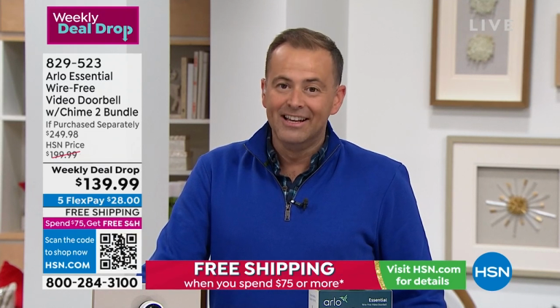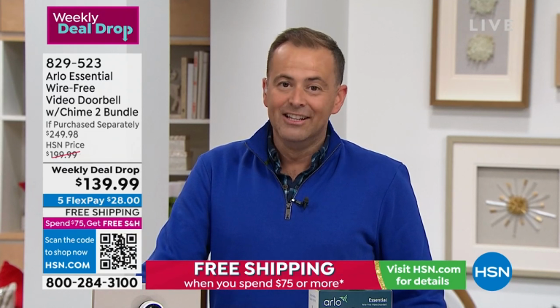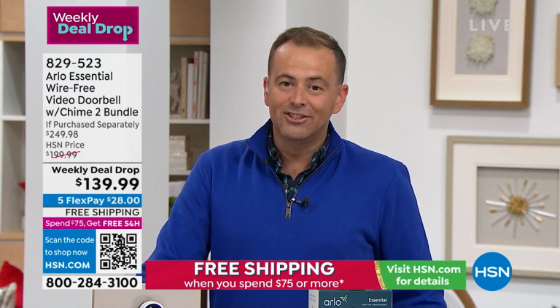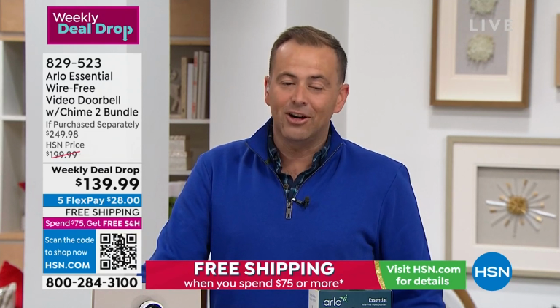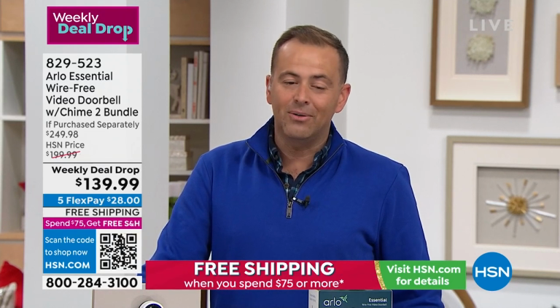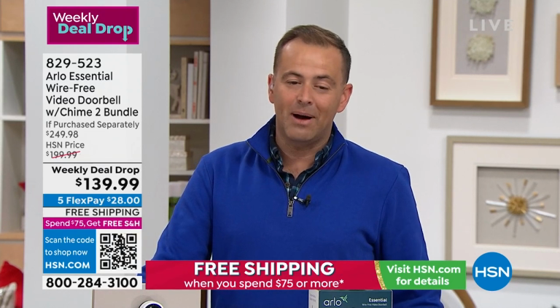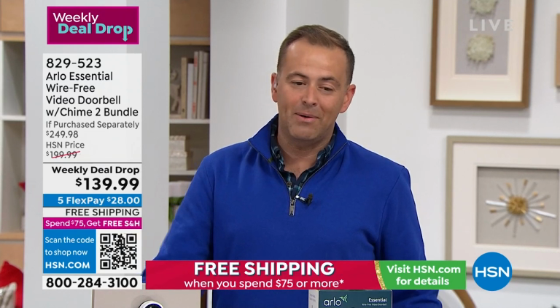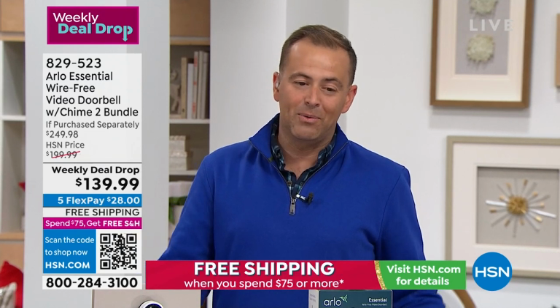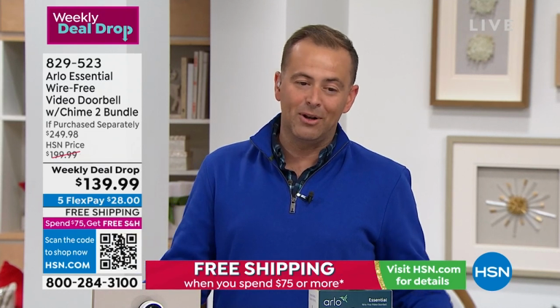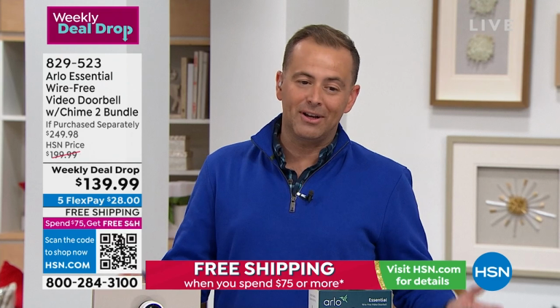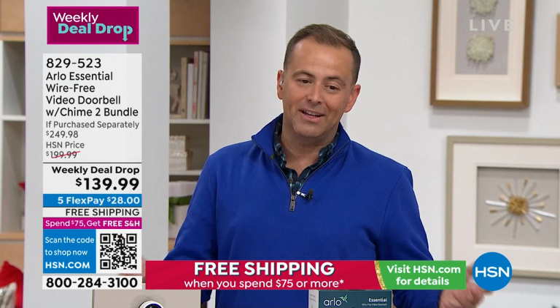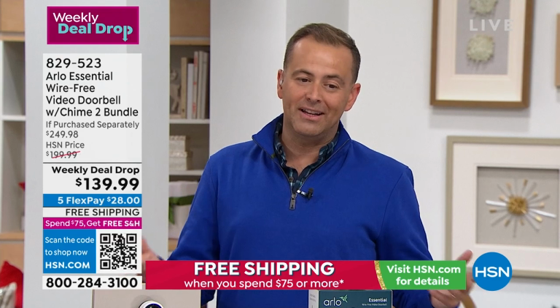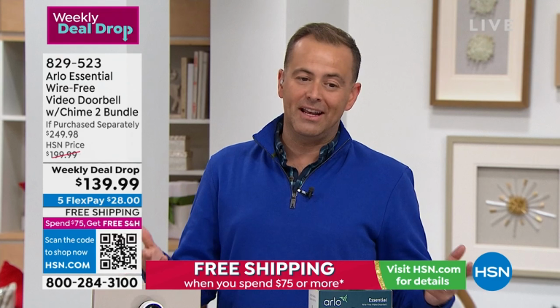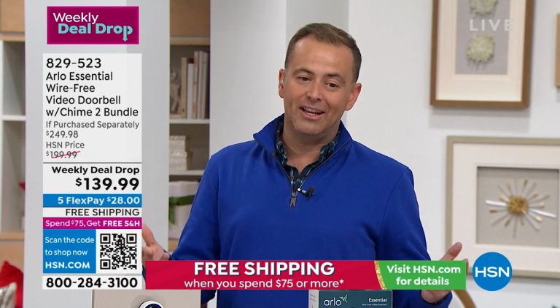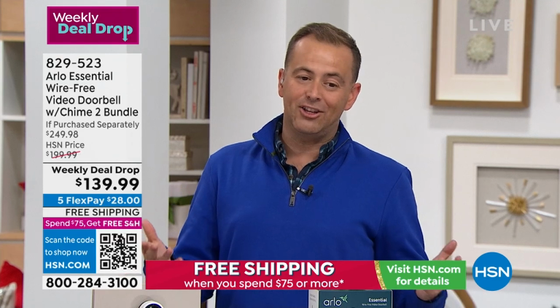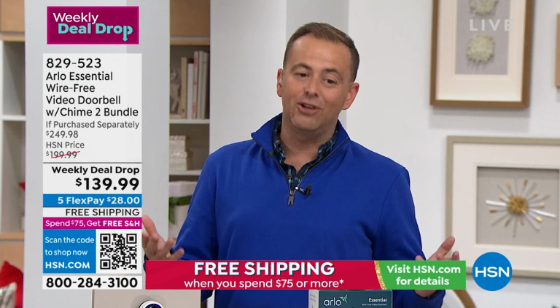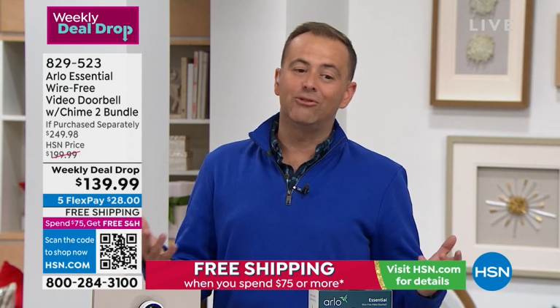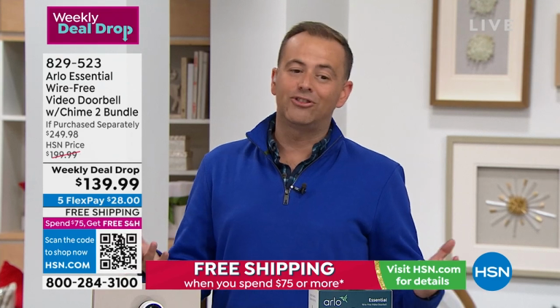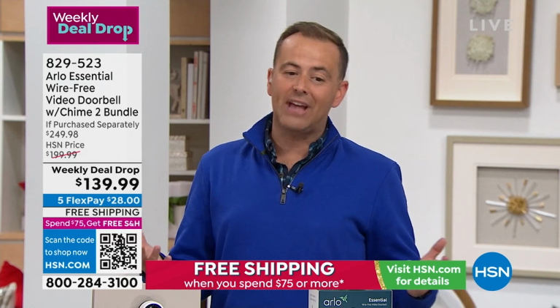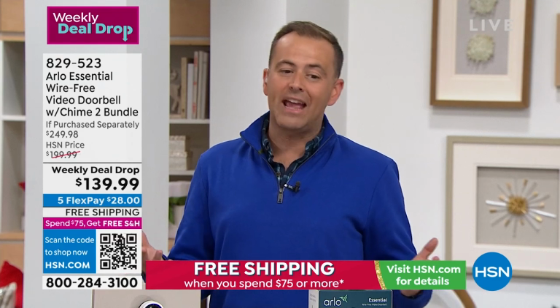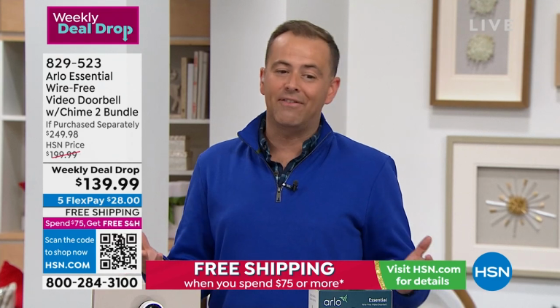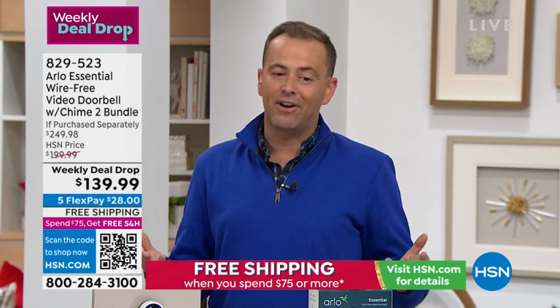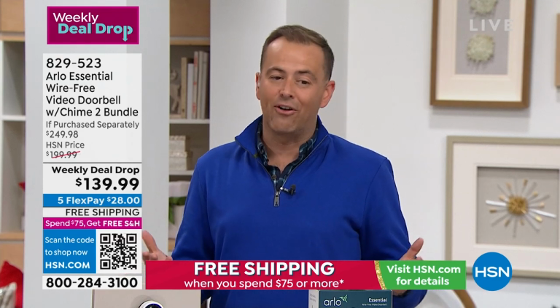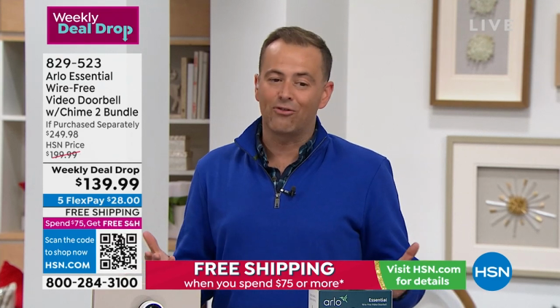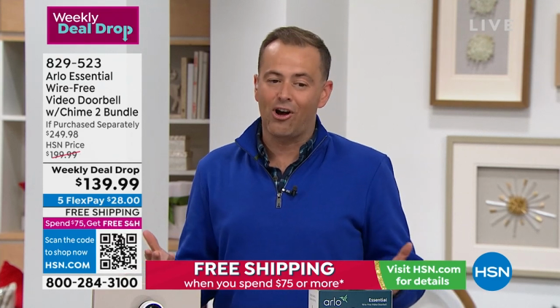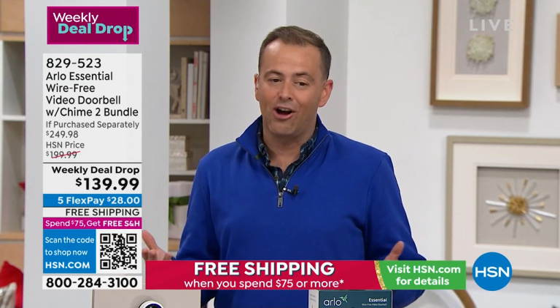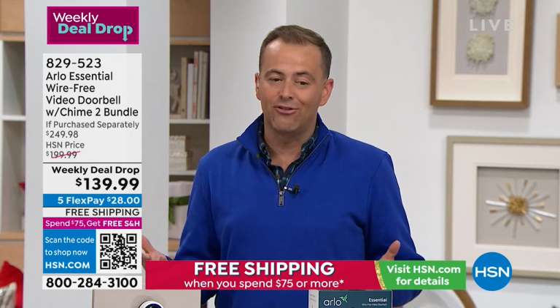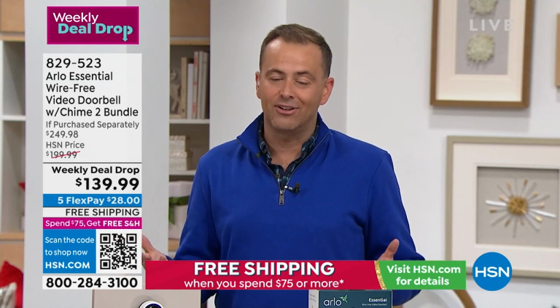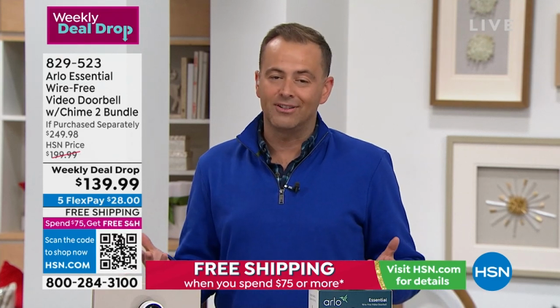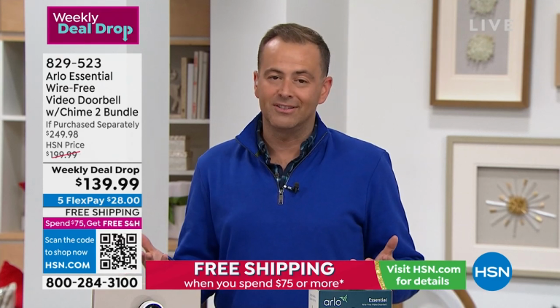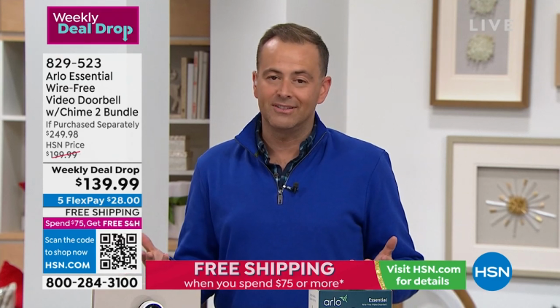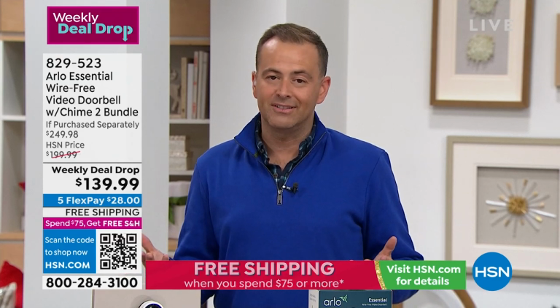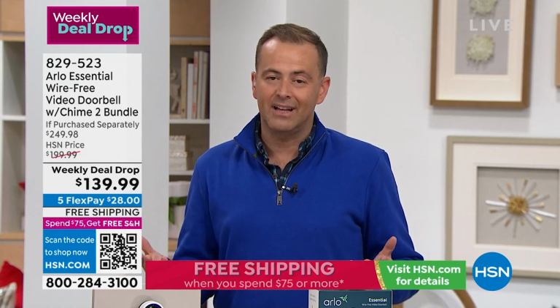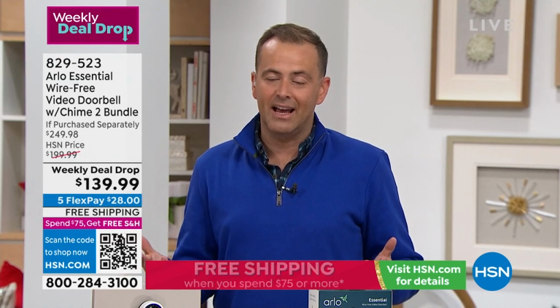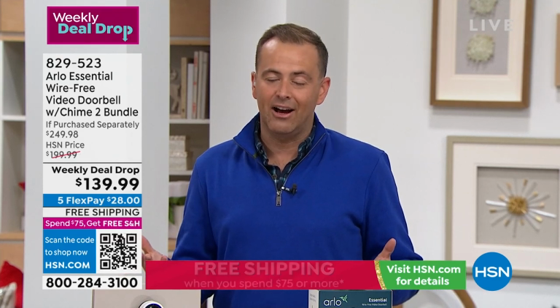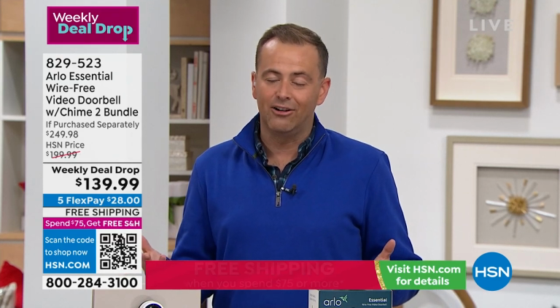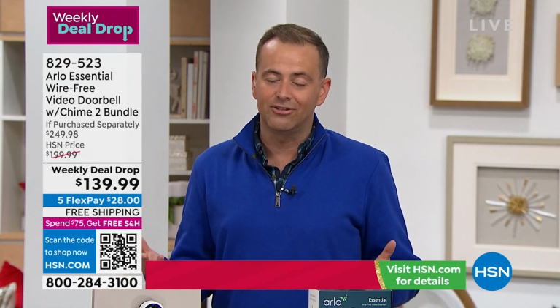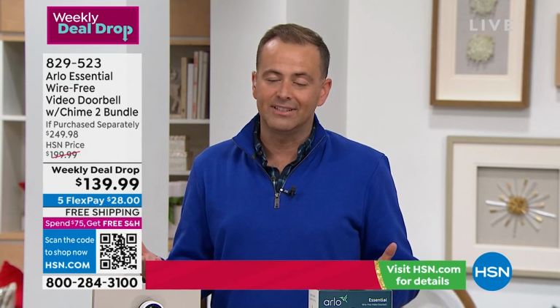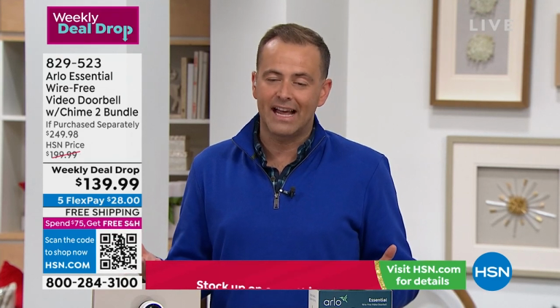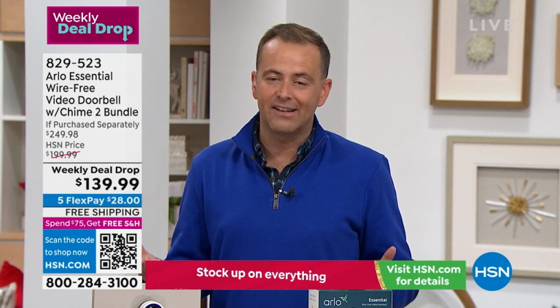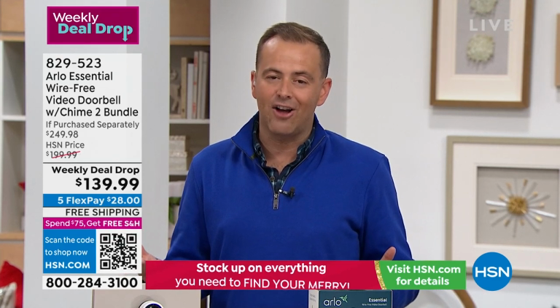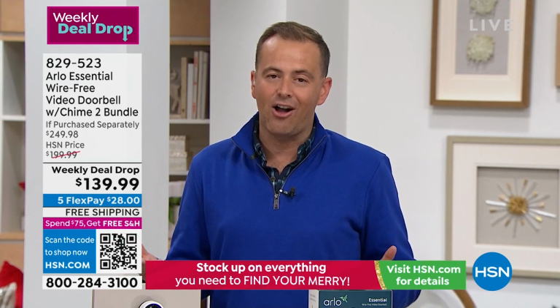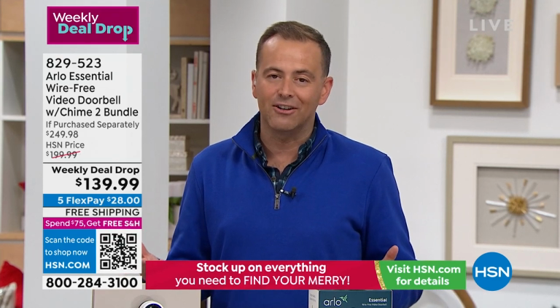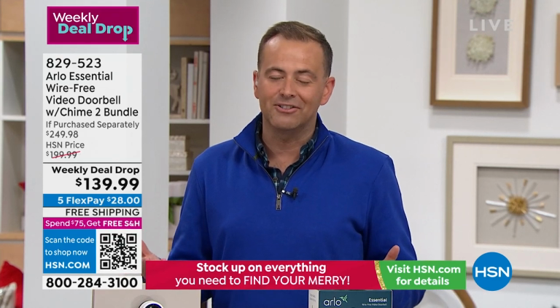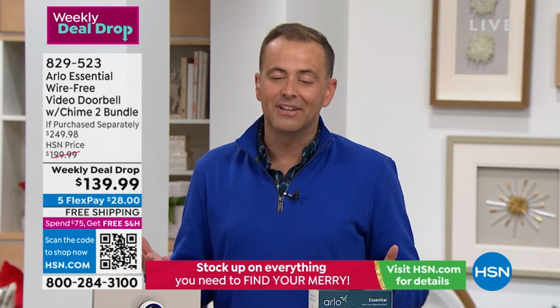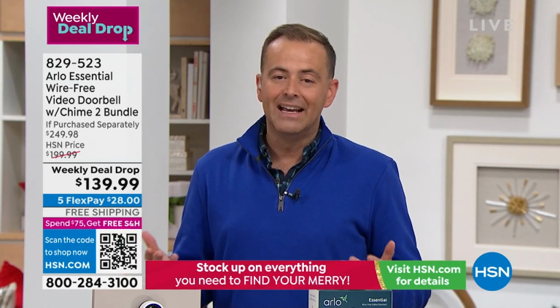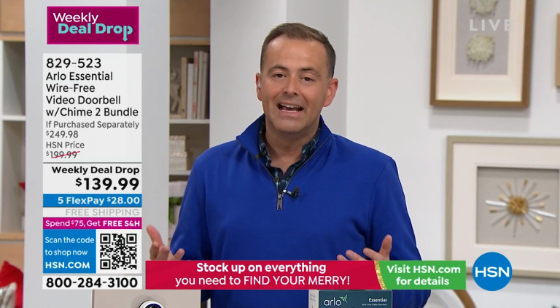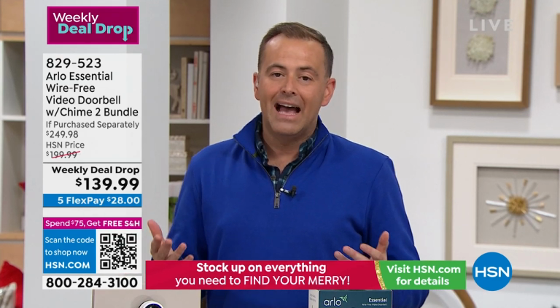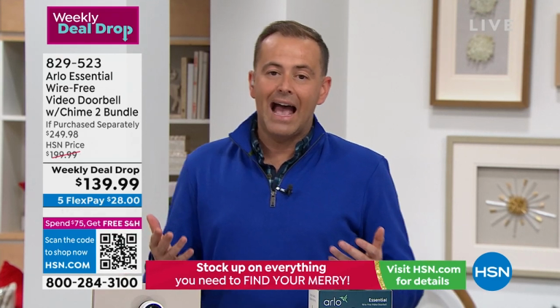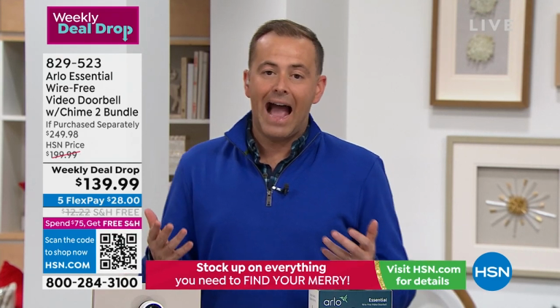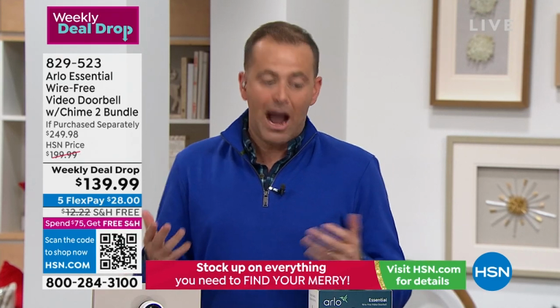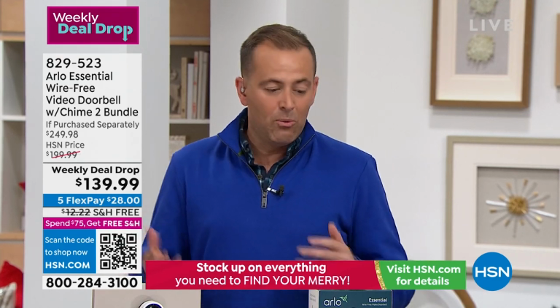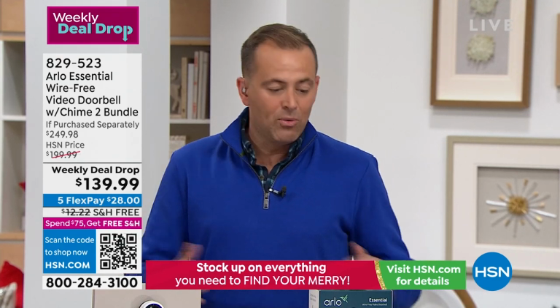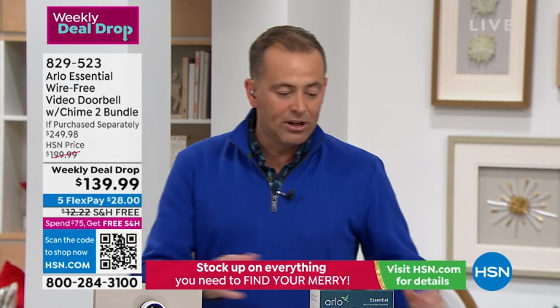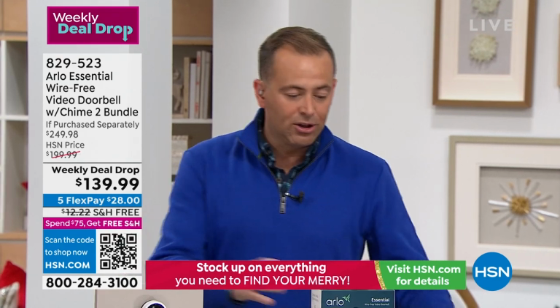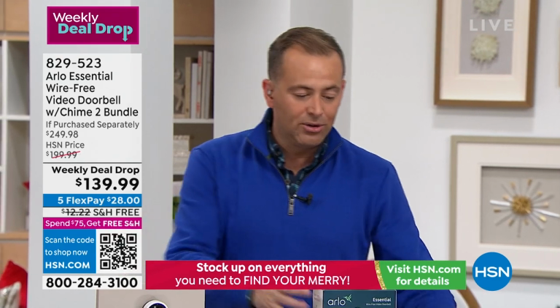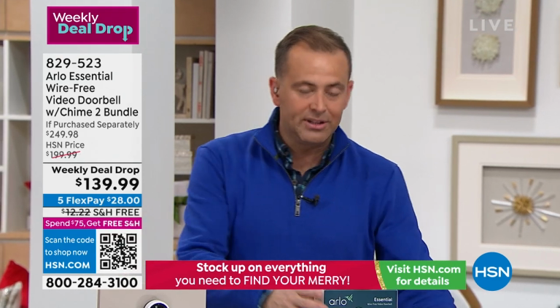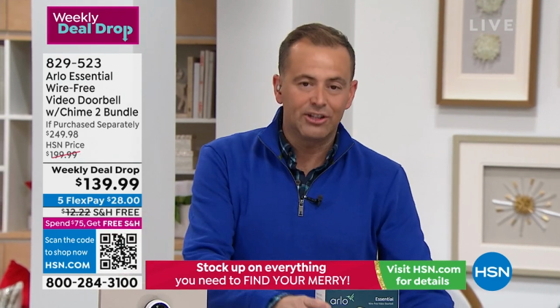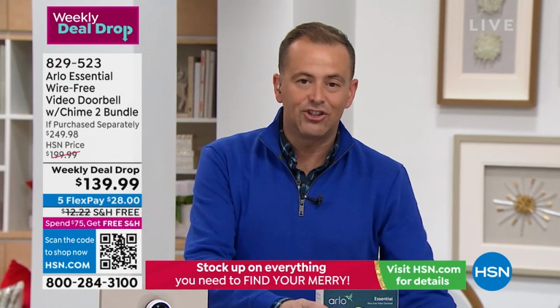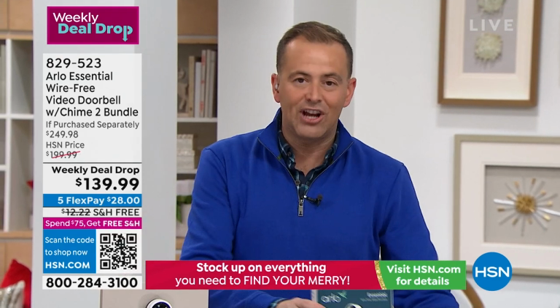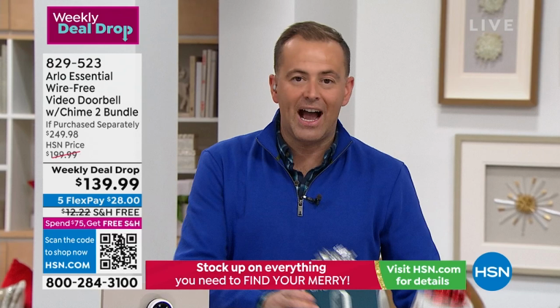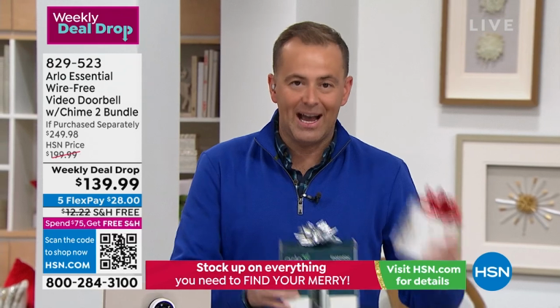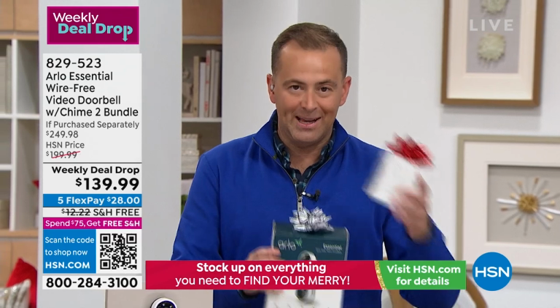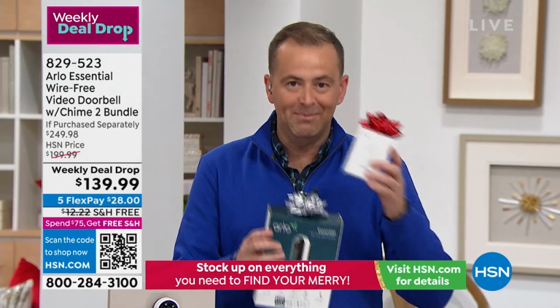Our view is rosy tonight because of that fantastic Black Friday weekly deal drop price of $139.99, down from $249.98 — a huge saving of over $110 — and we're including the chime.